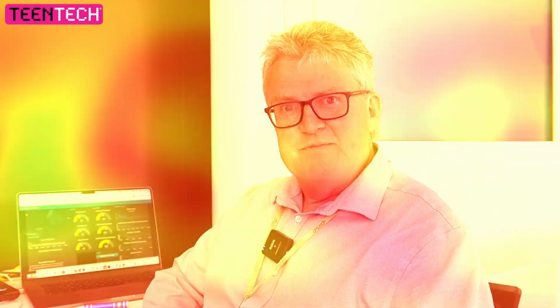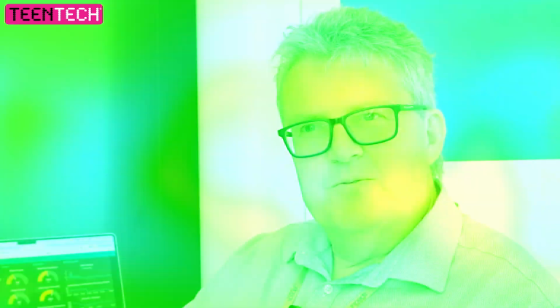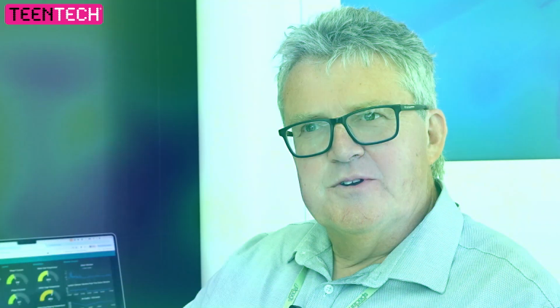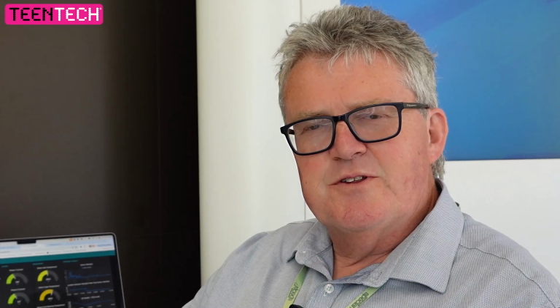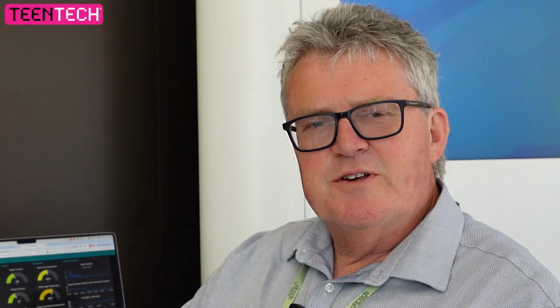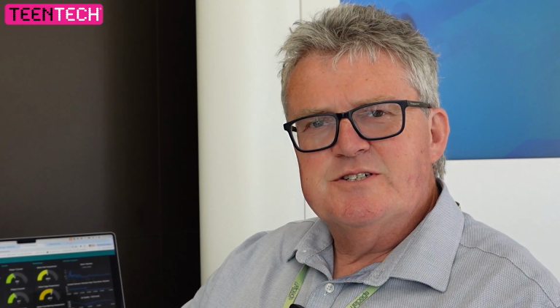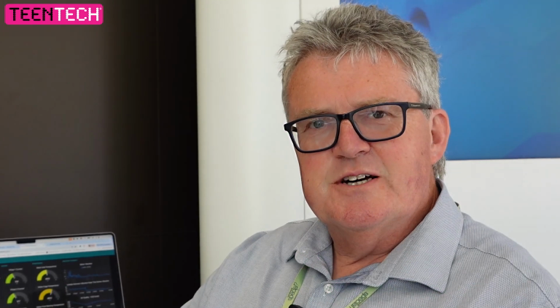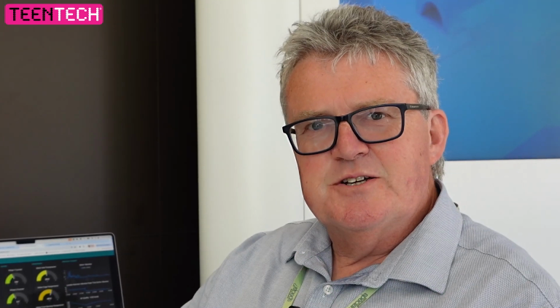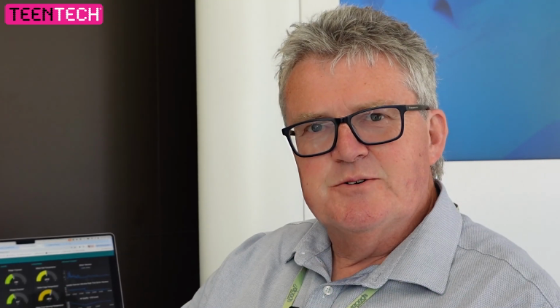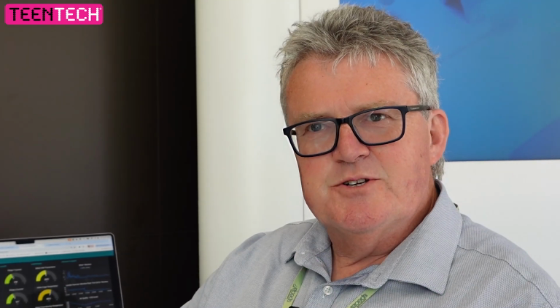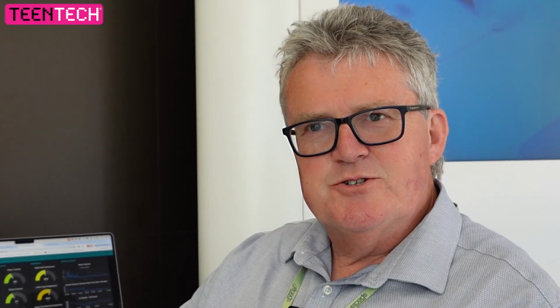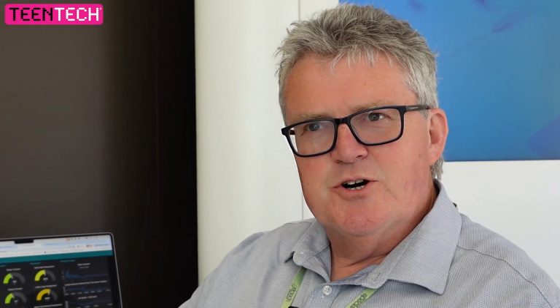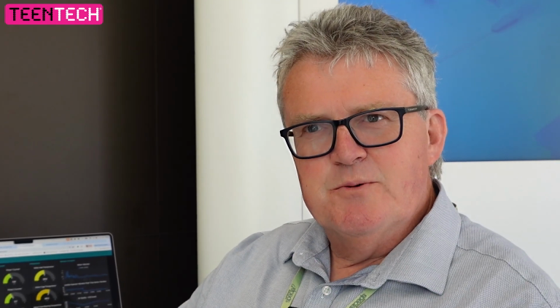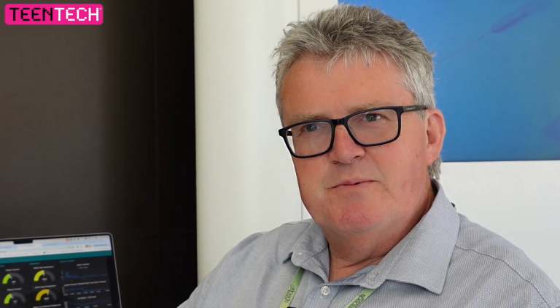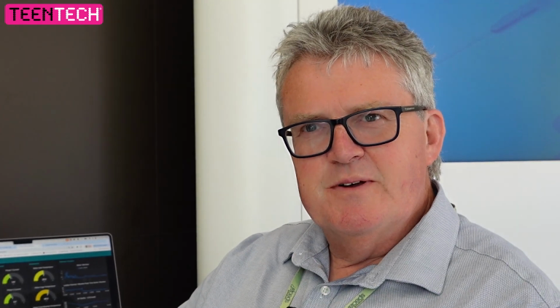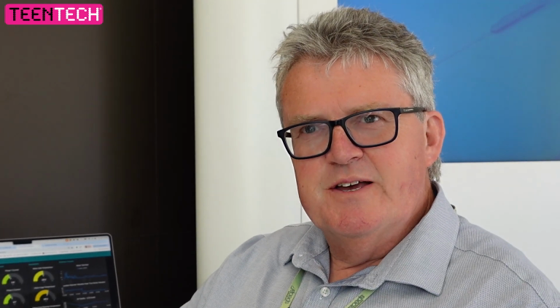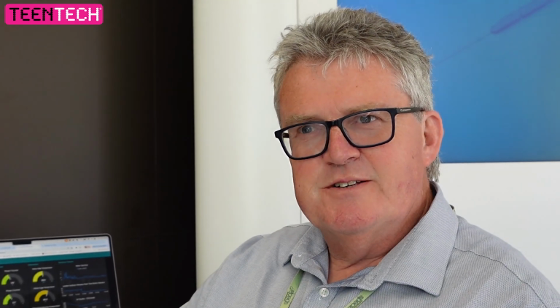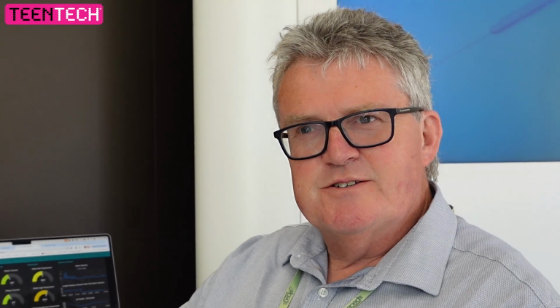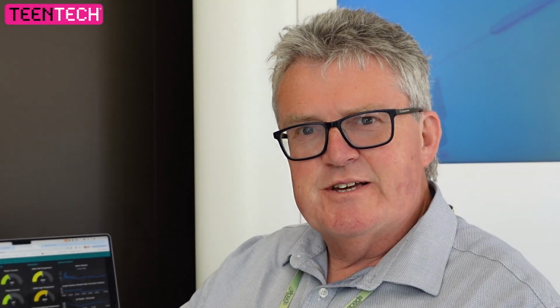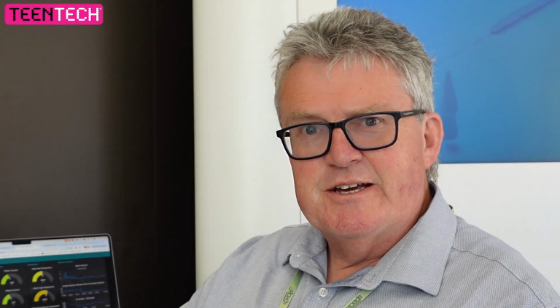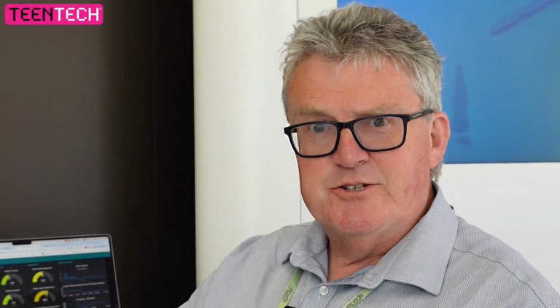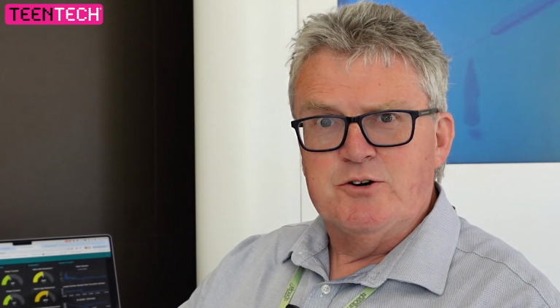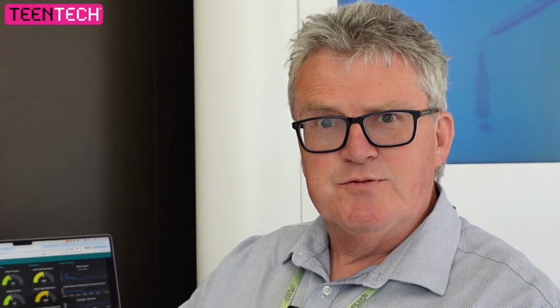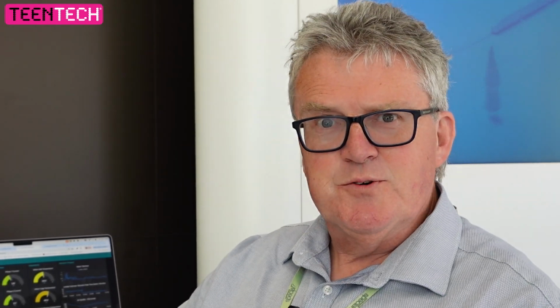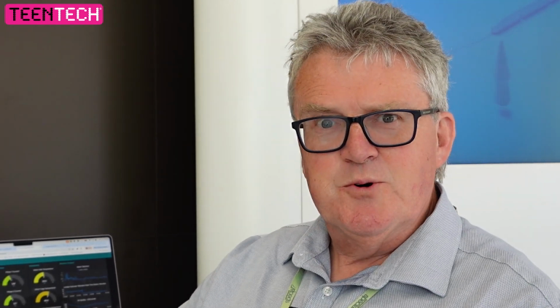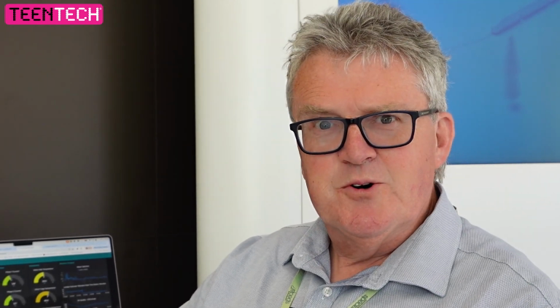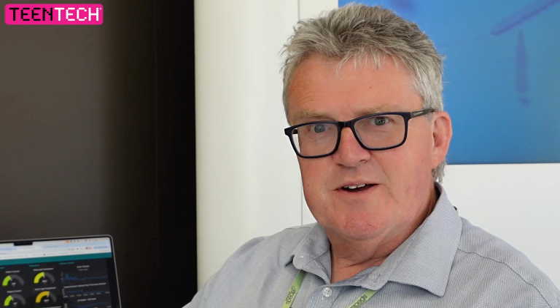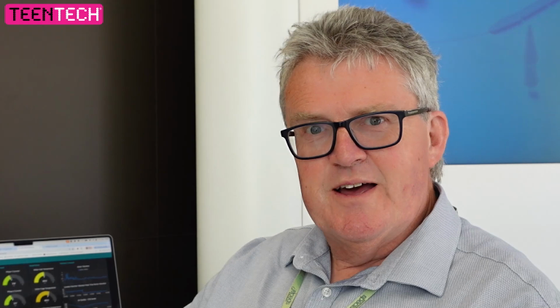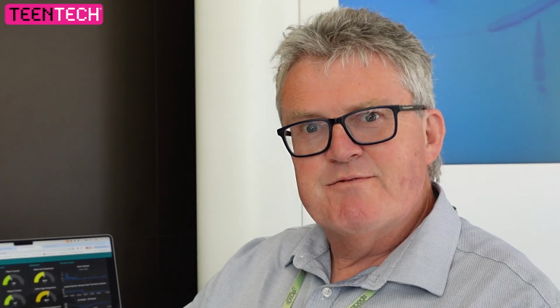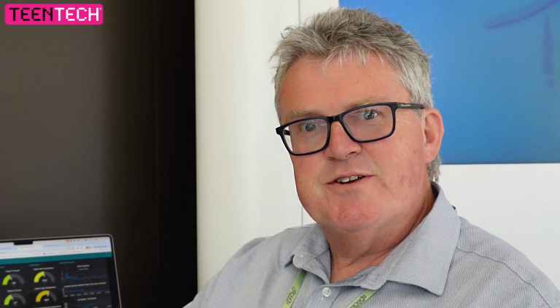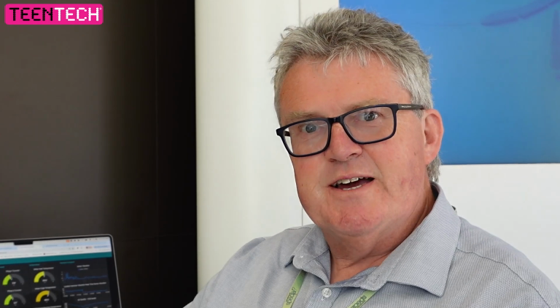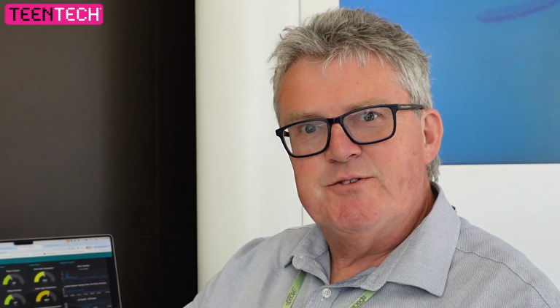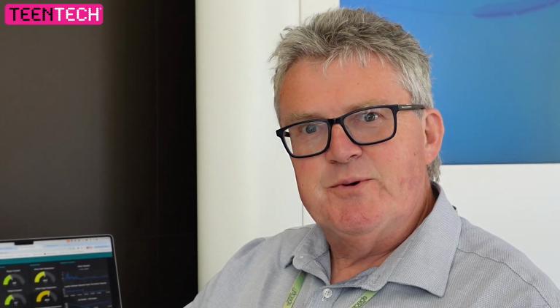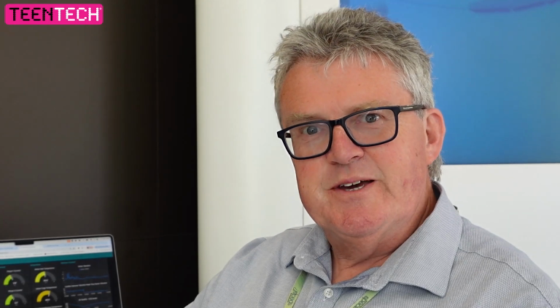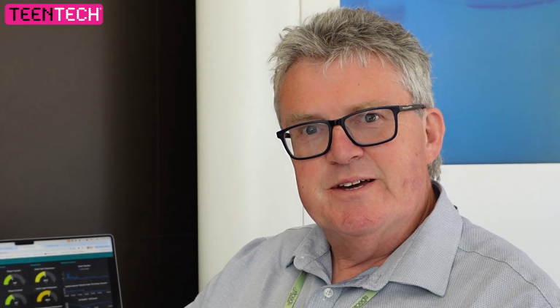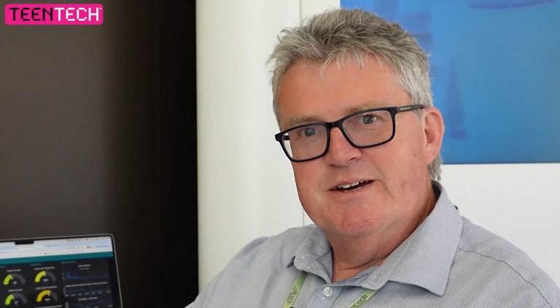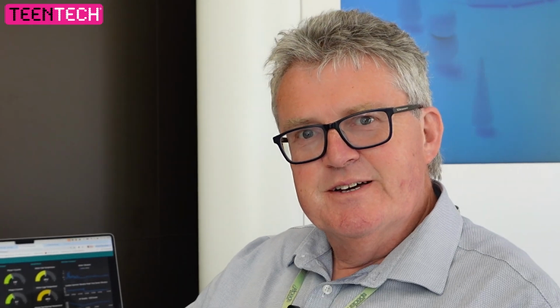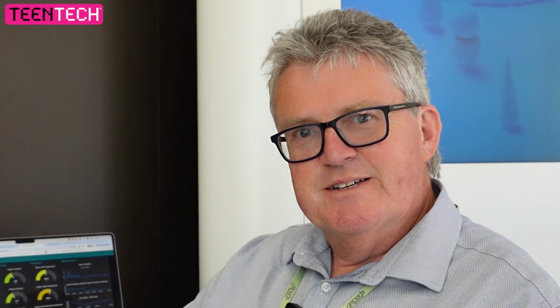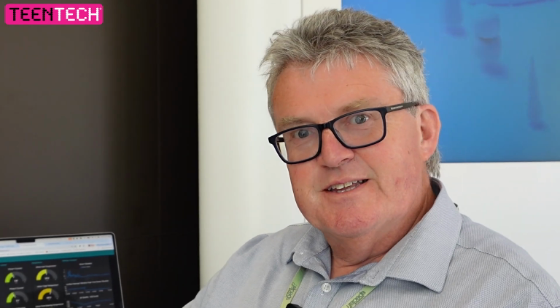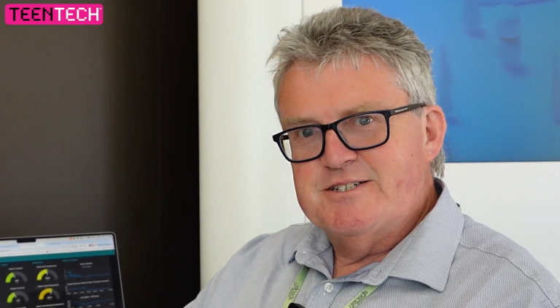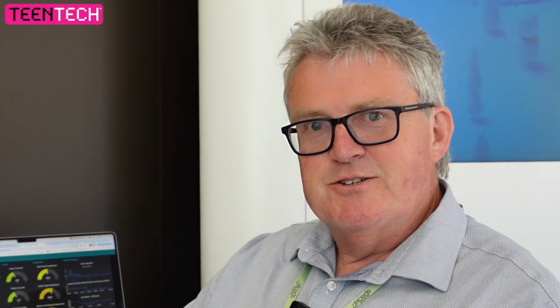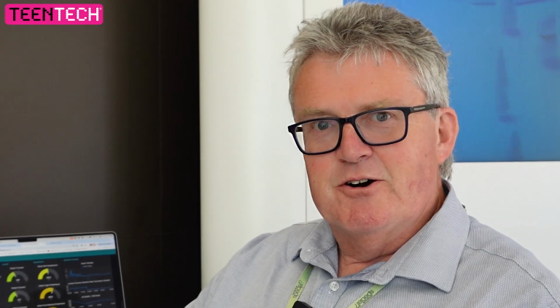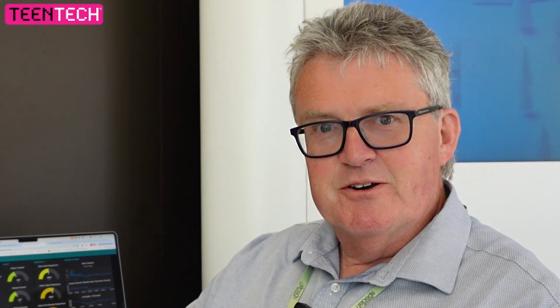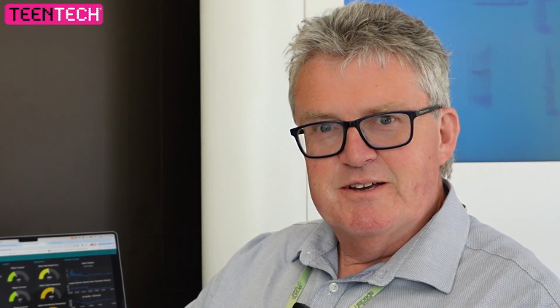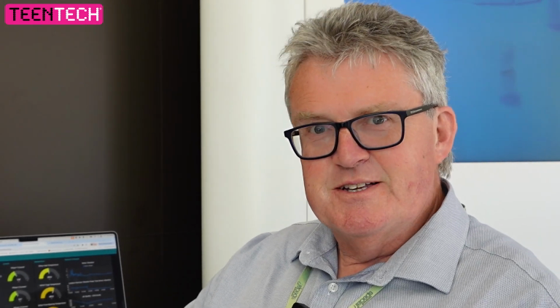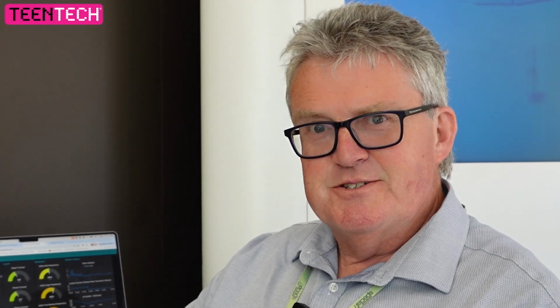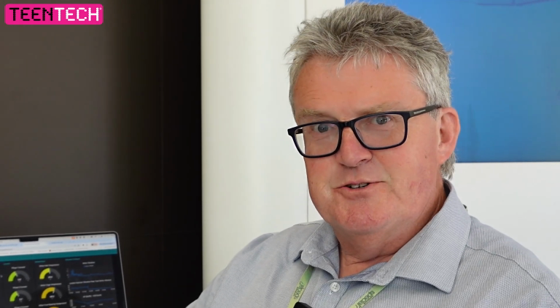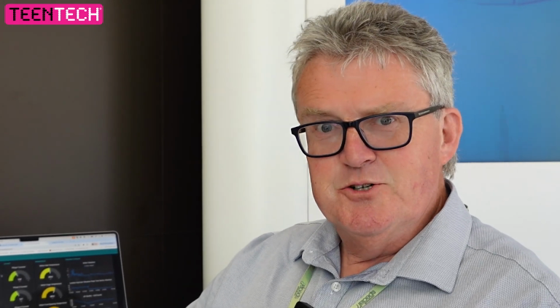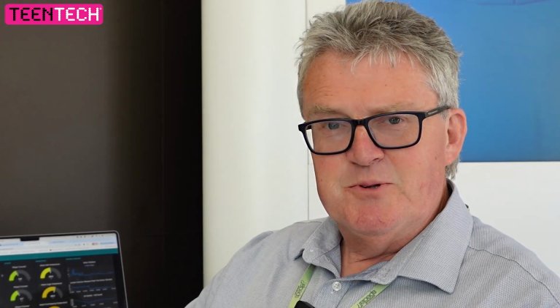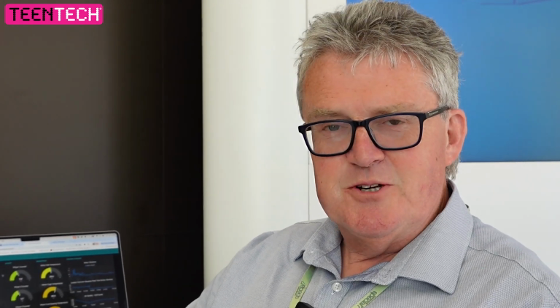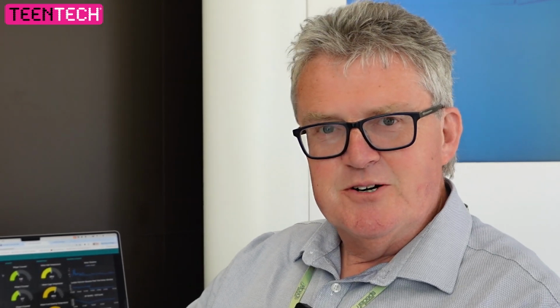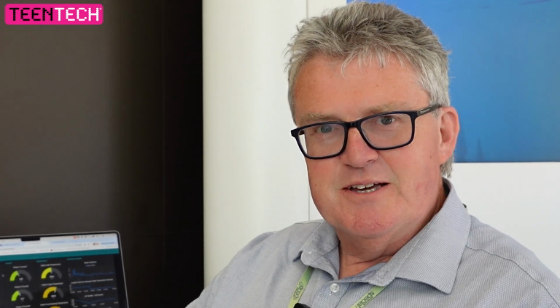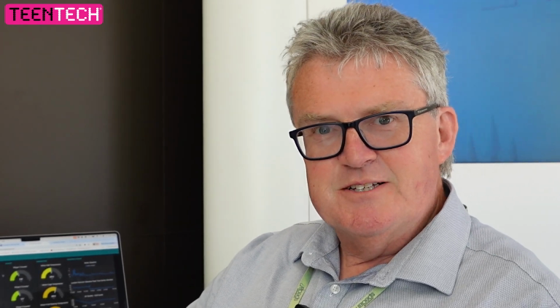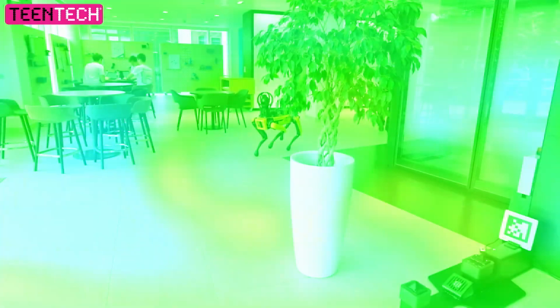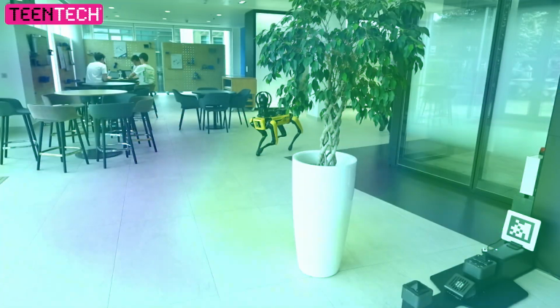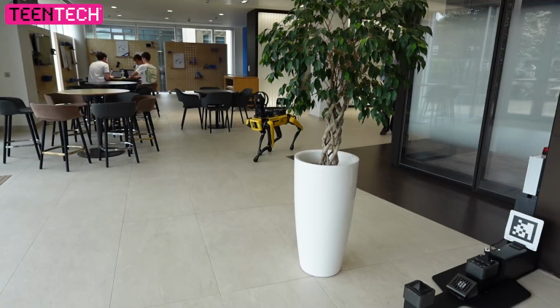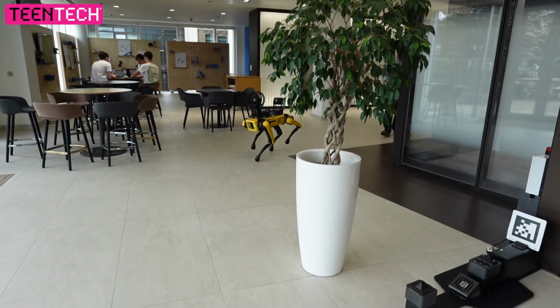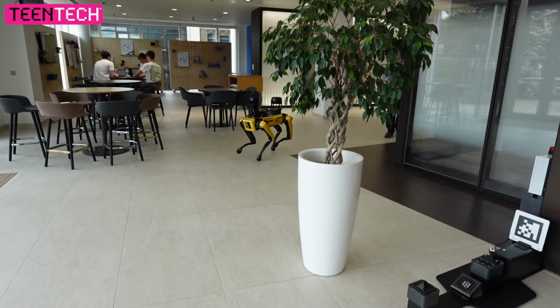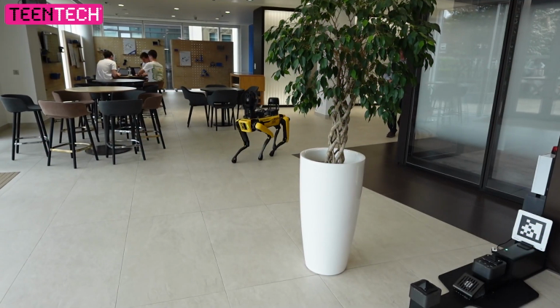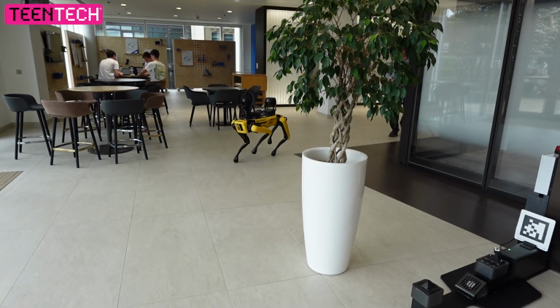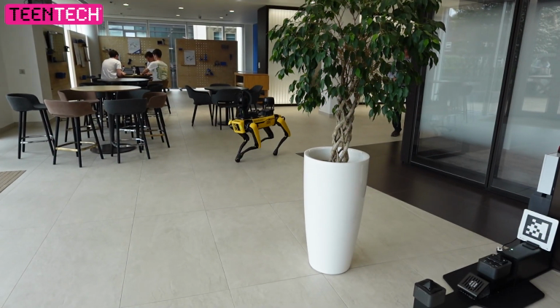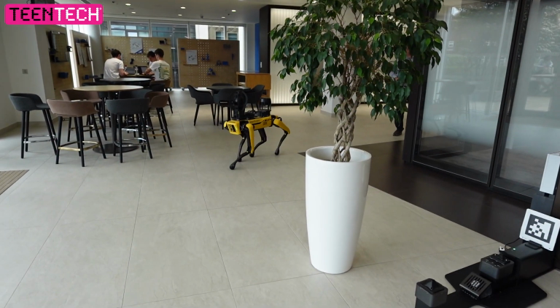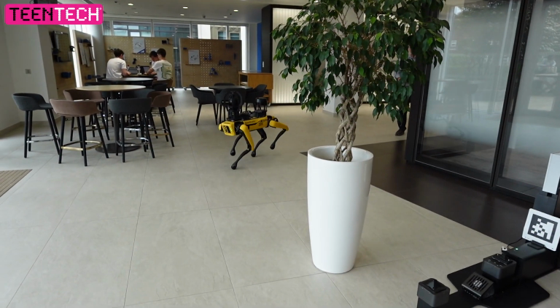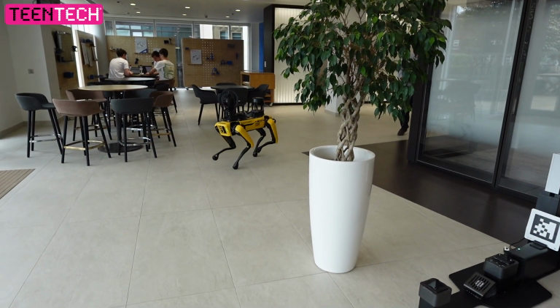One of the things I do as a job is take a dog for a walk every day of the week. This dog isn't a normal dog — it's an electric dog called Spot.